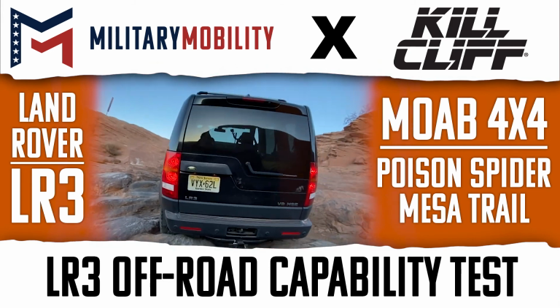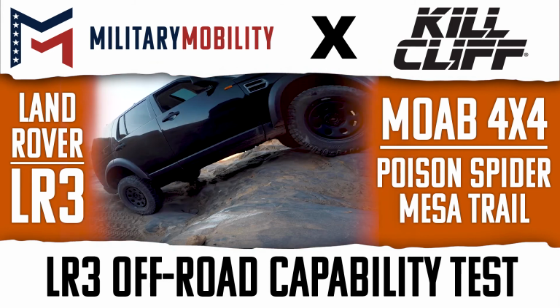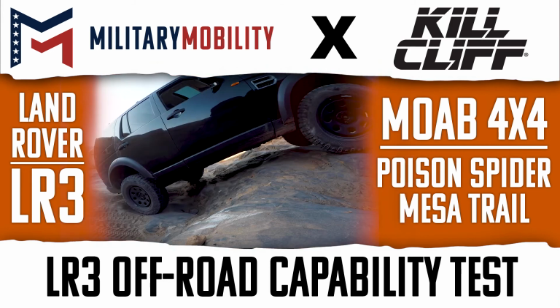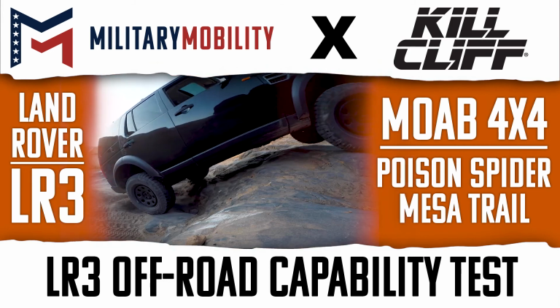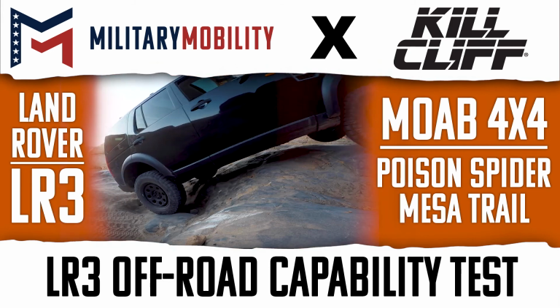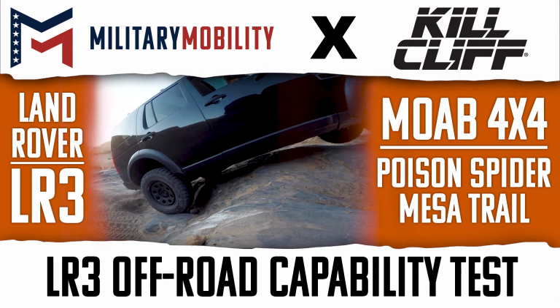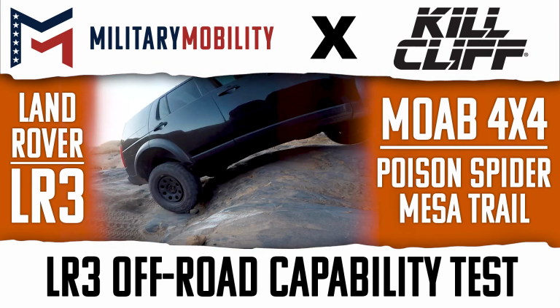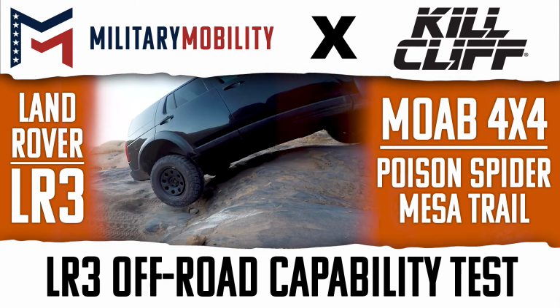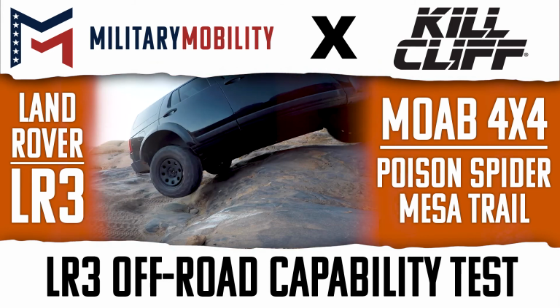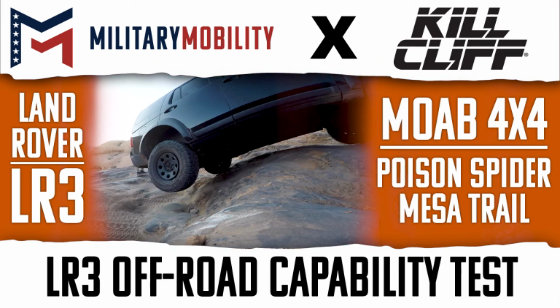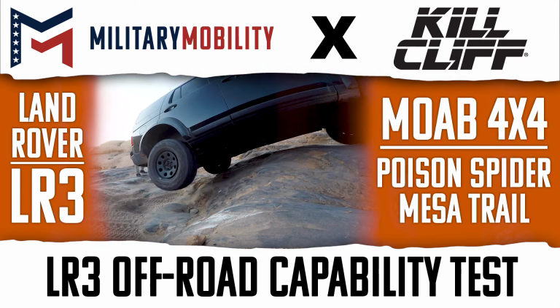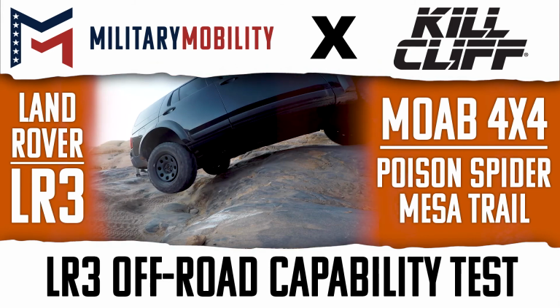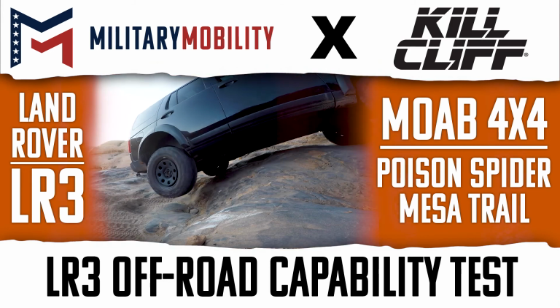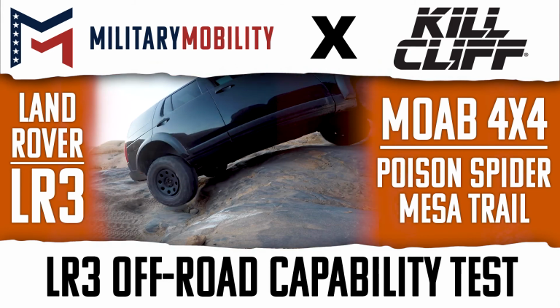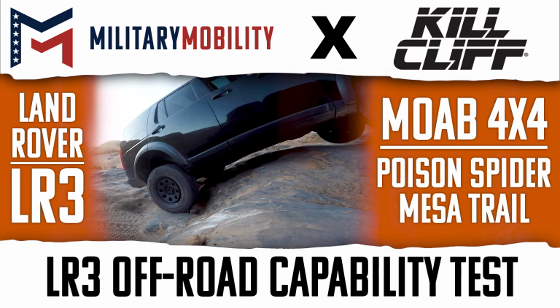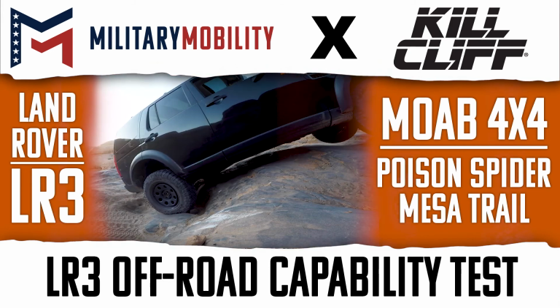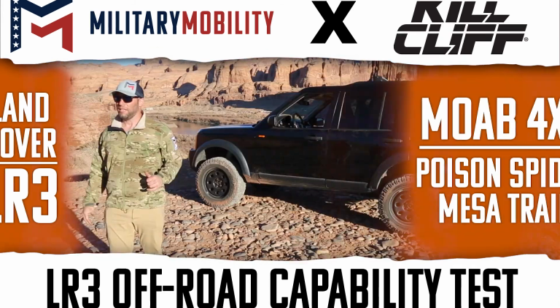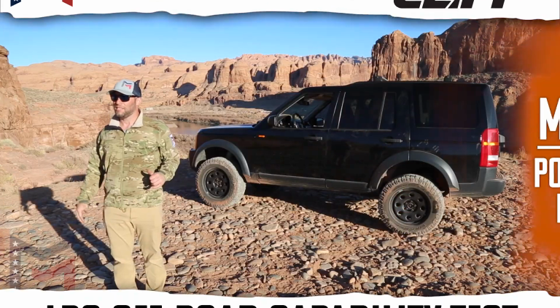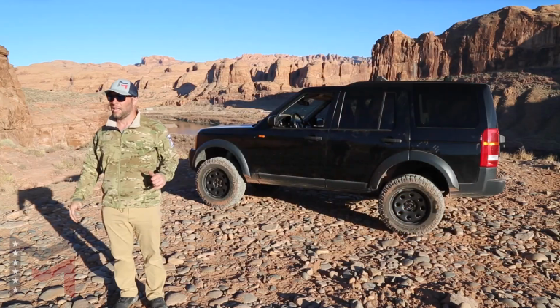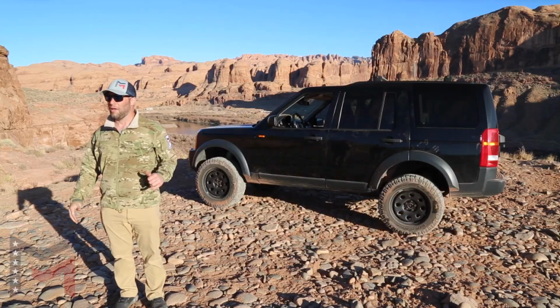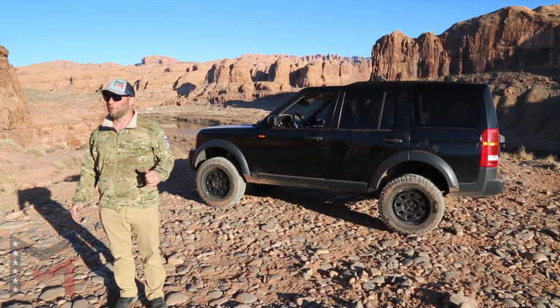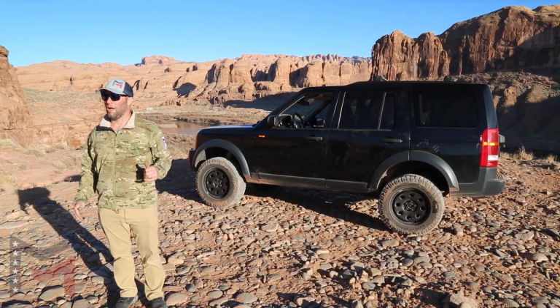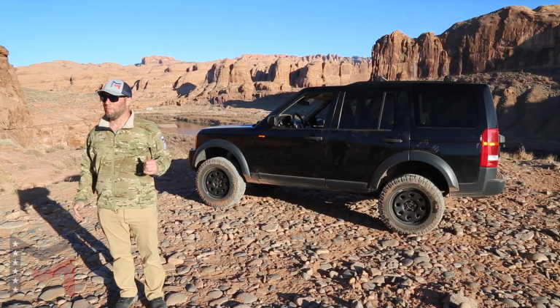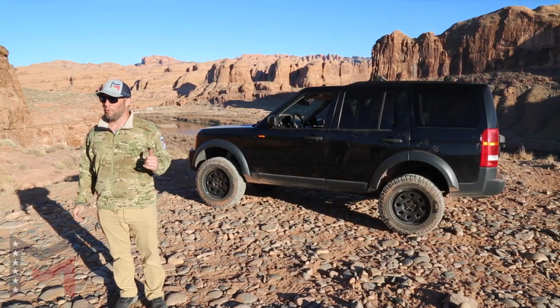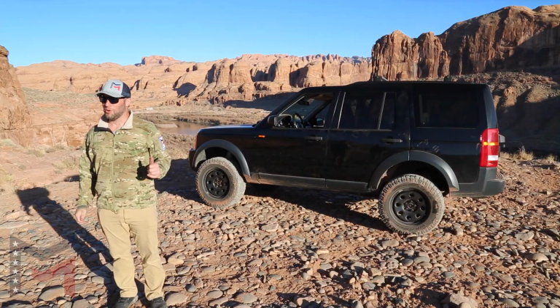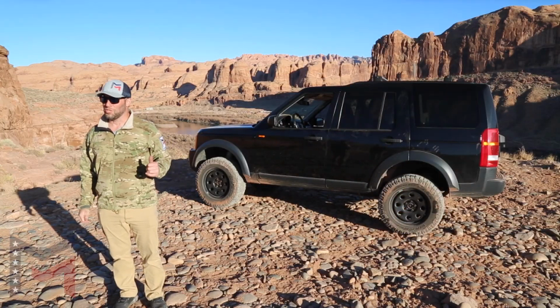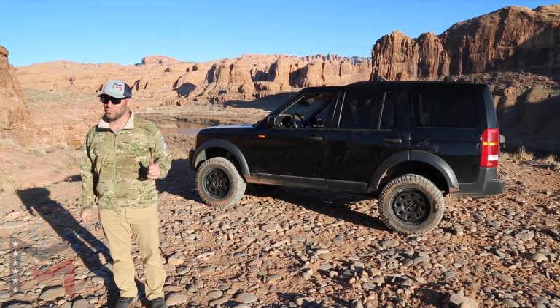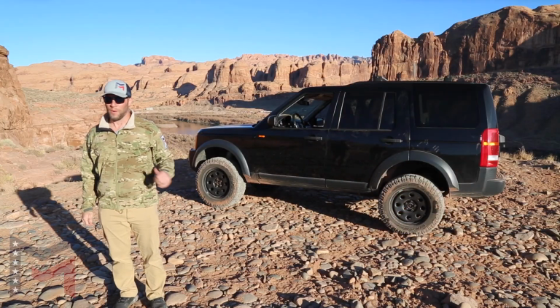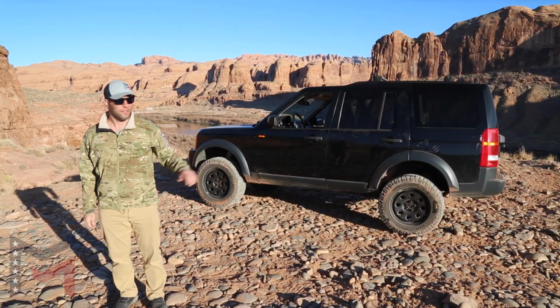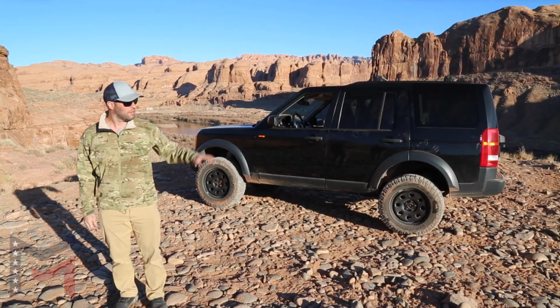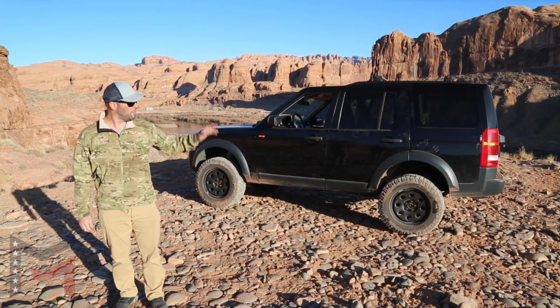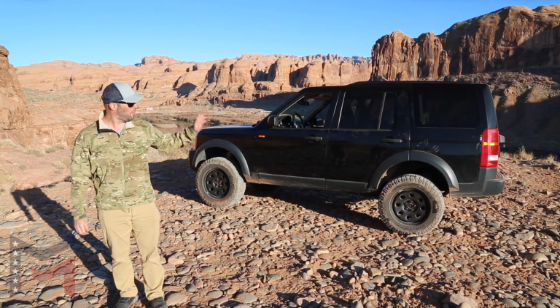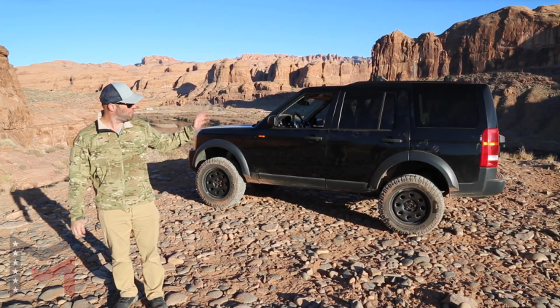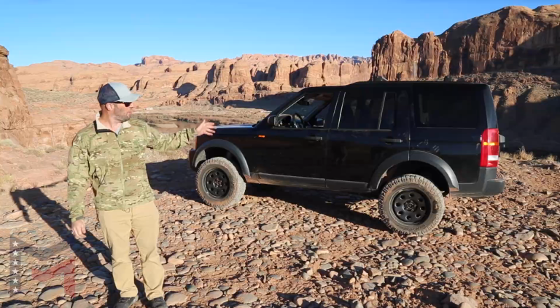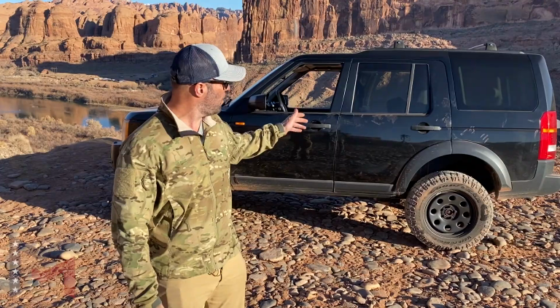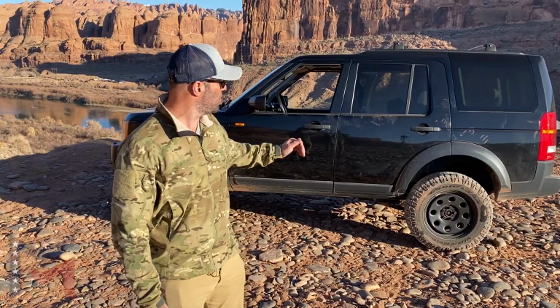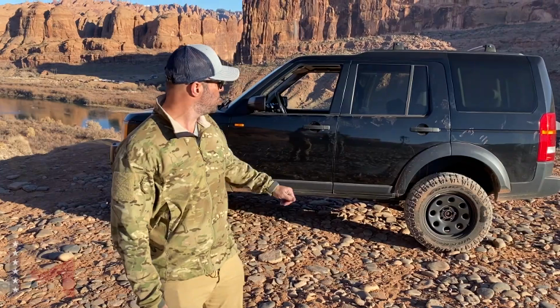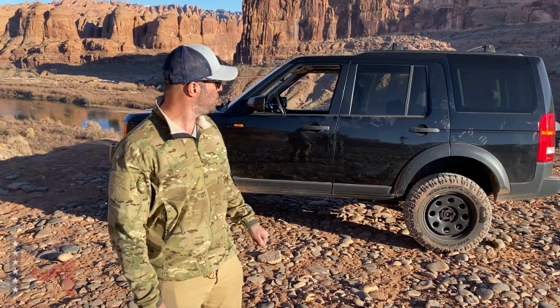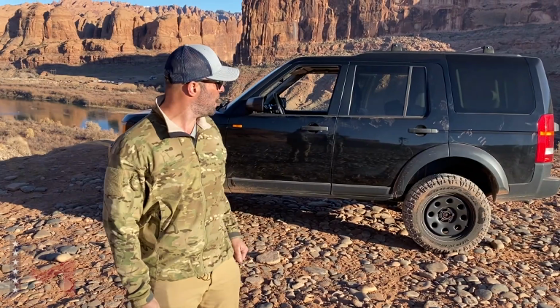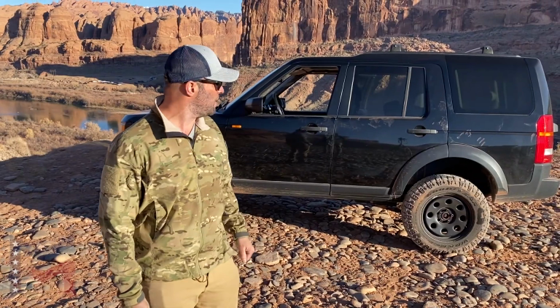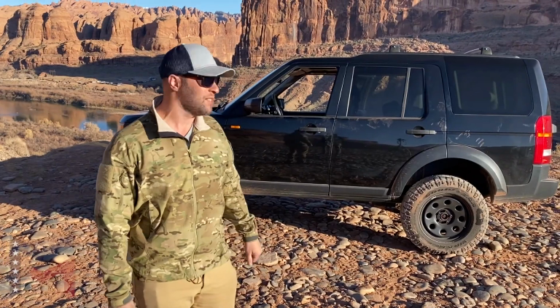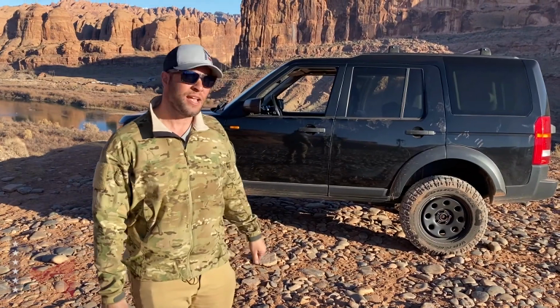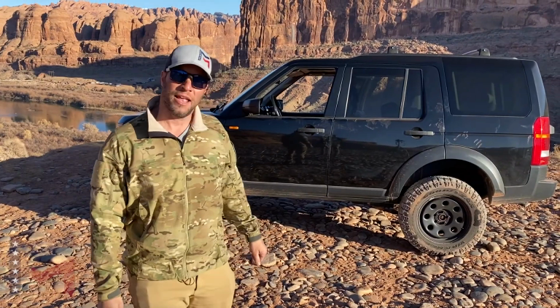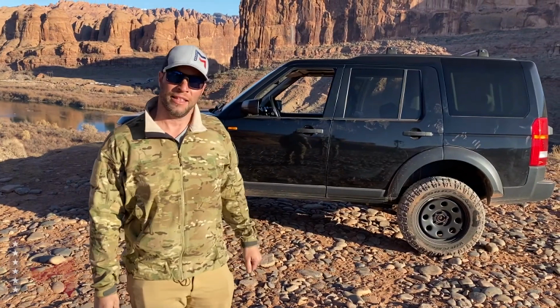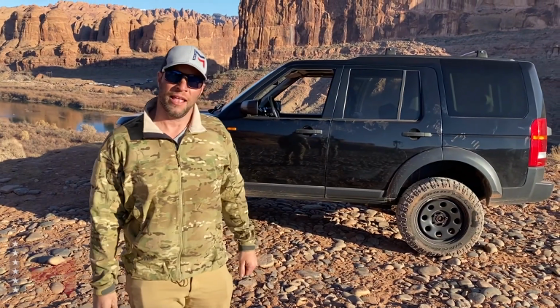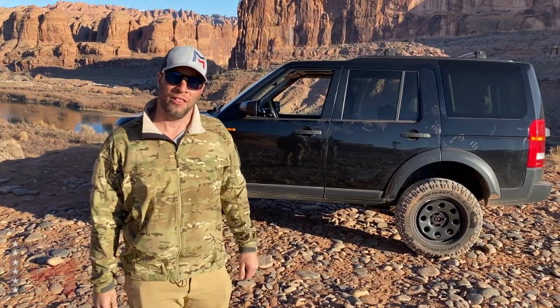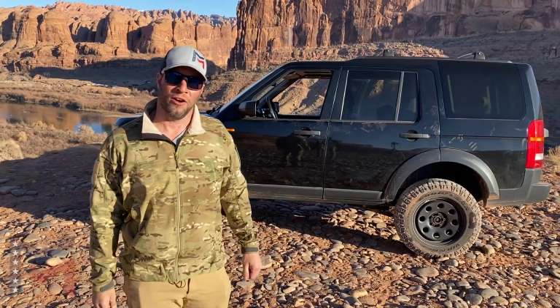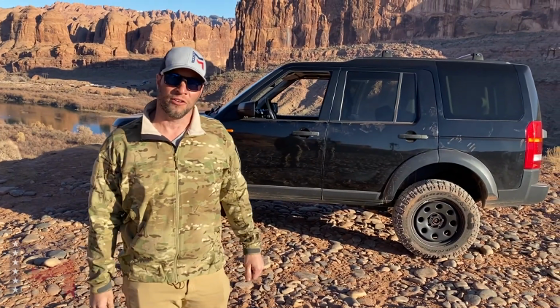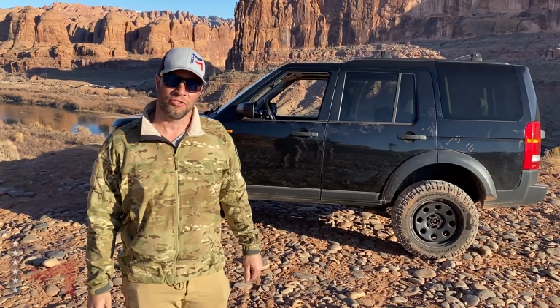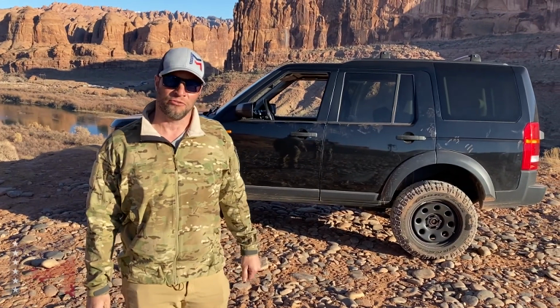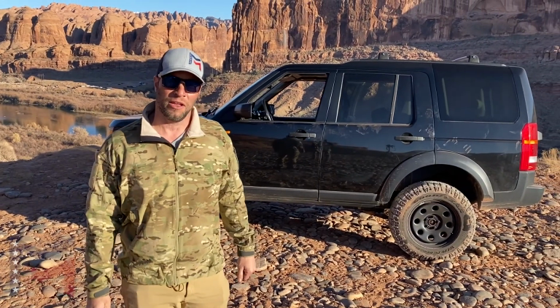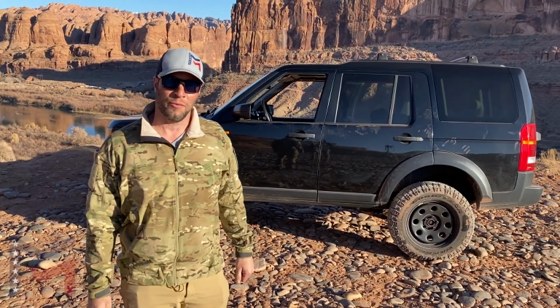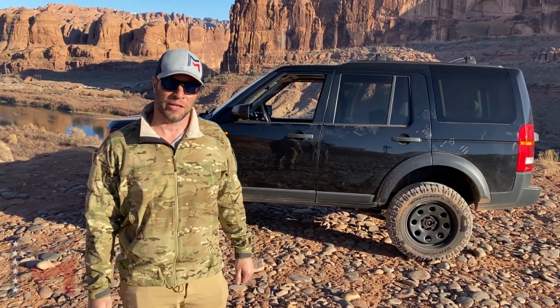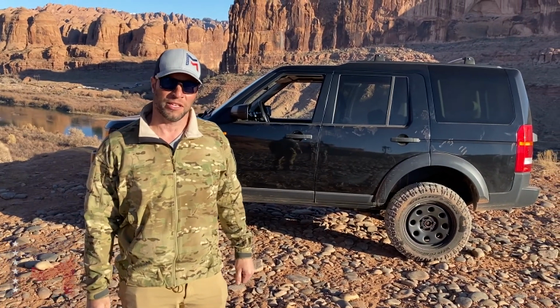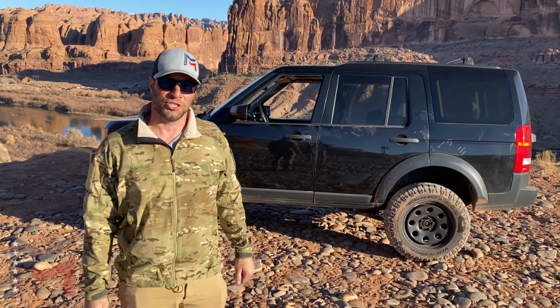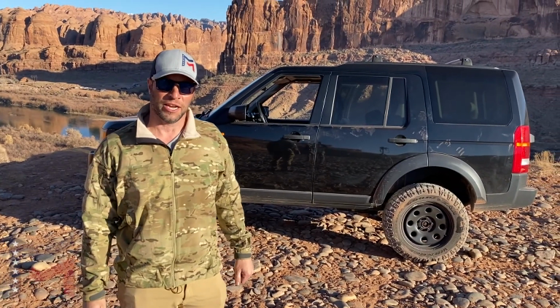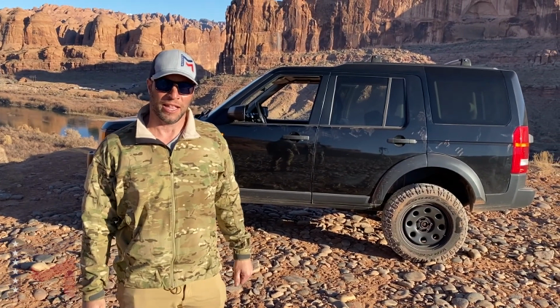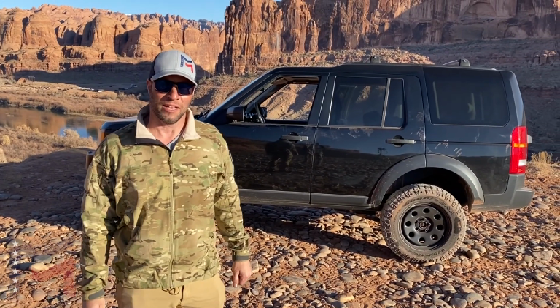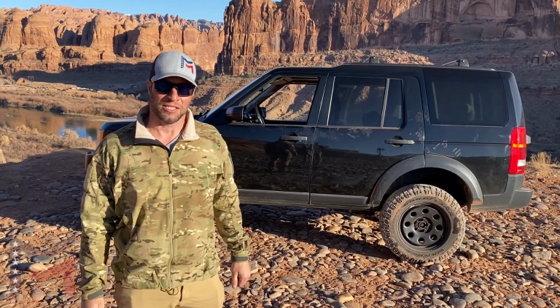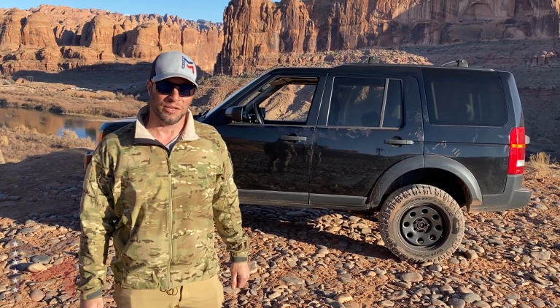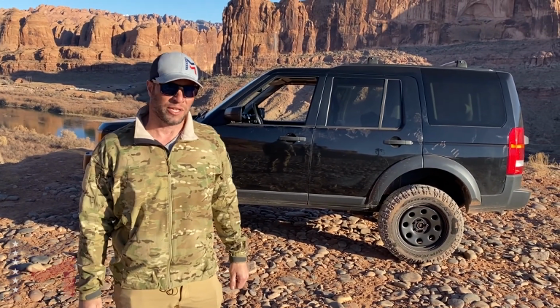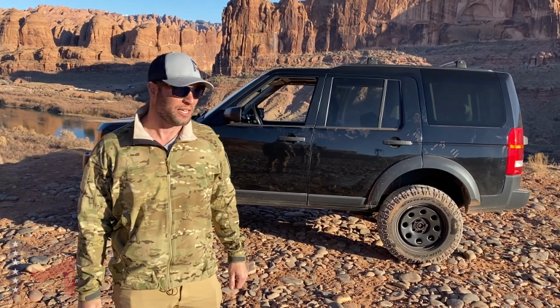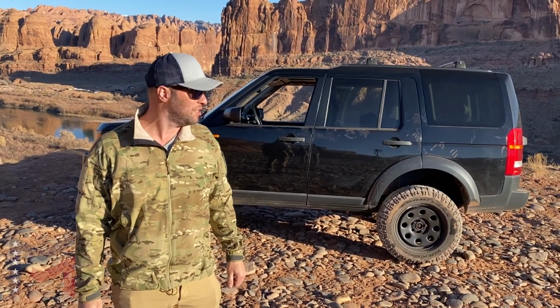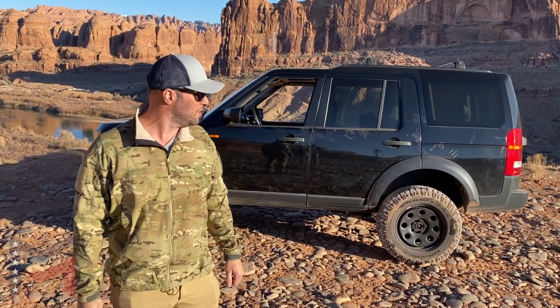Hello, Brian from Military Mobility. Today we're on Poison Spyder with our 2008 LR3. We're going to check it out, see what it can do.